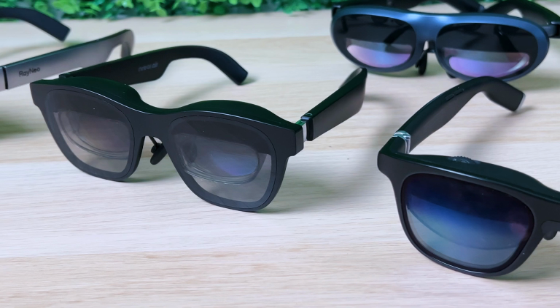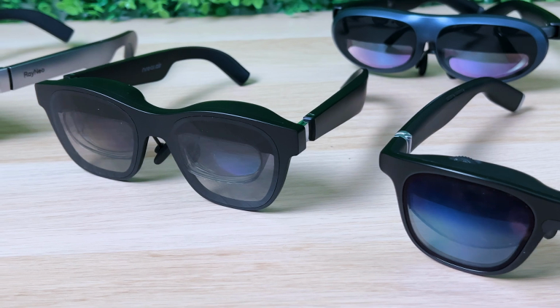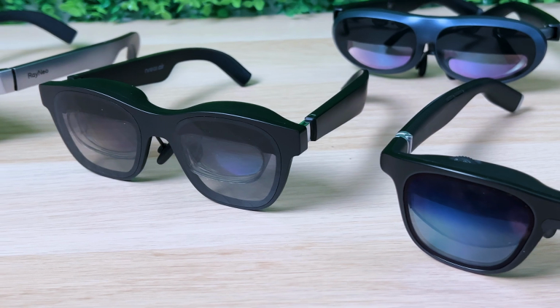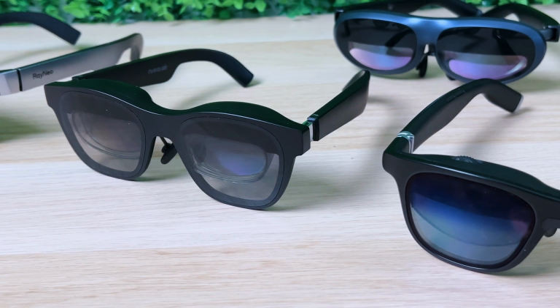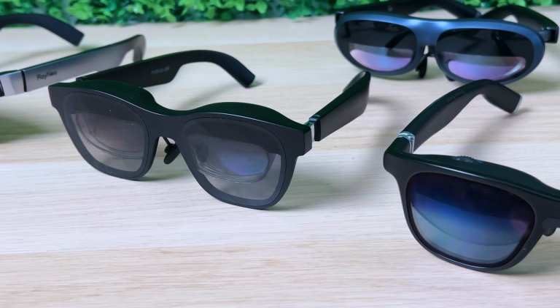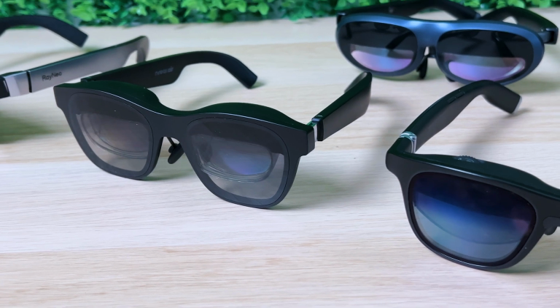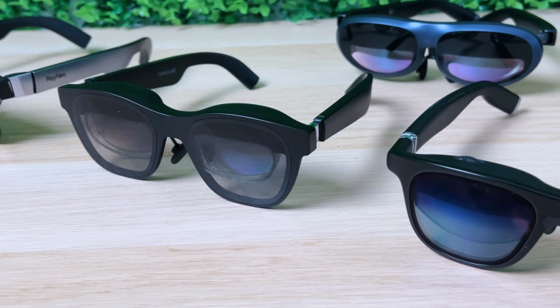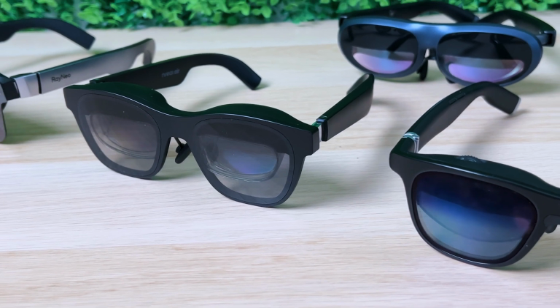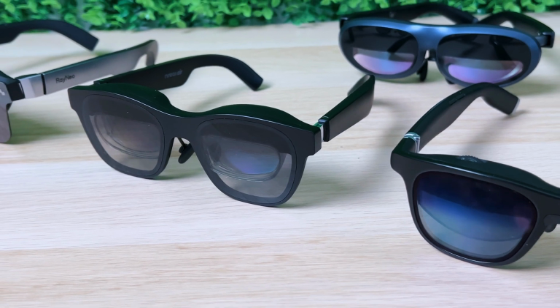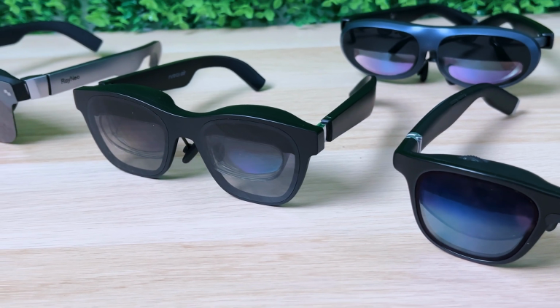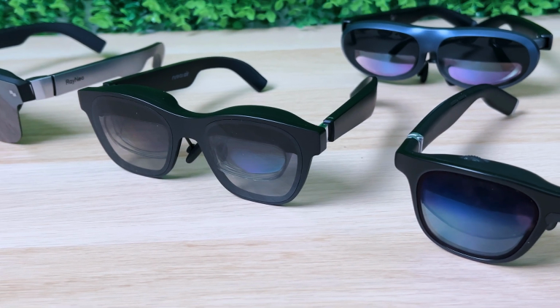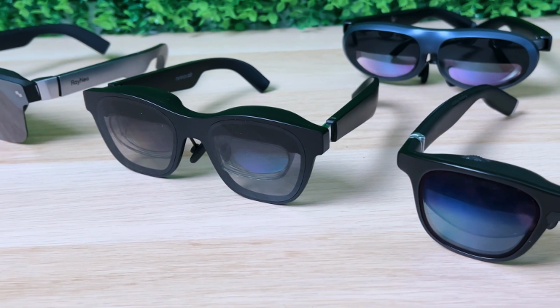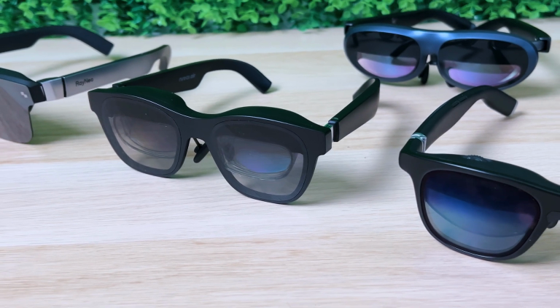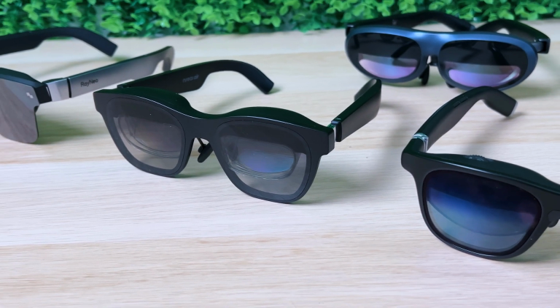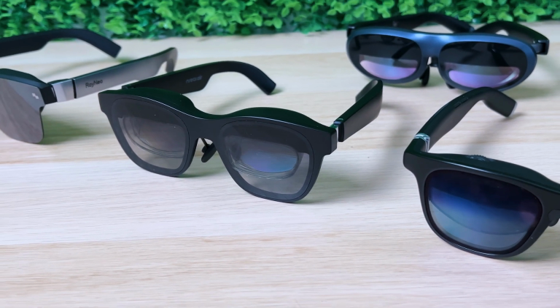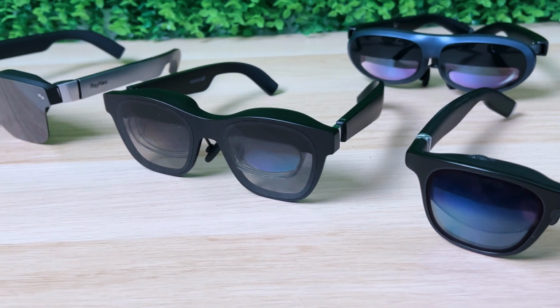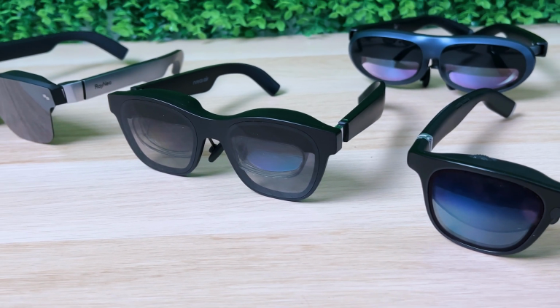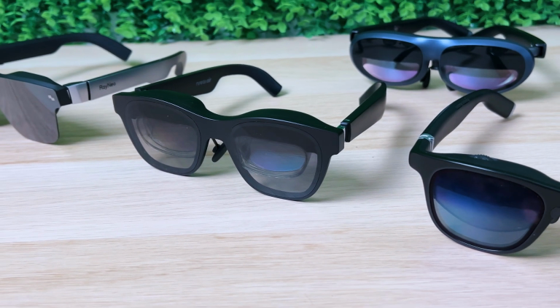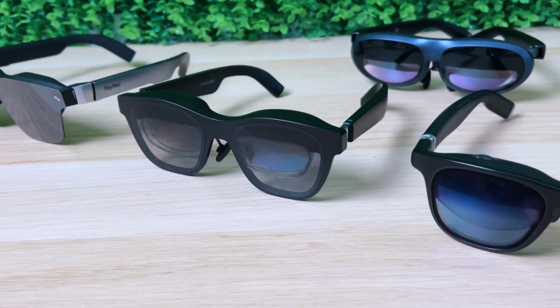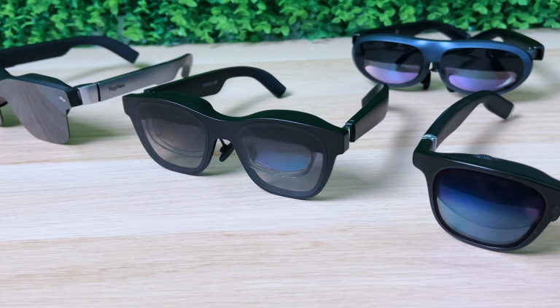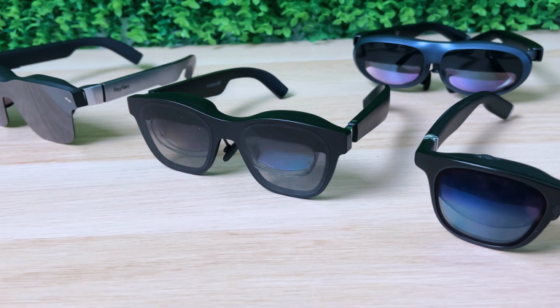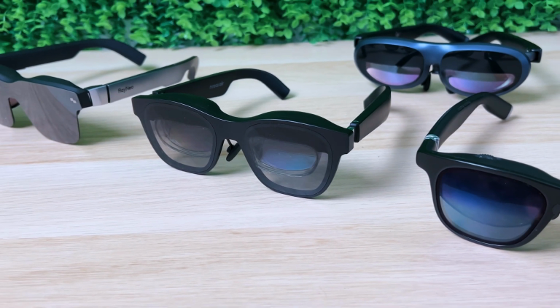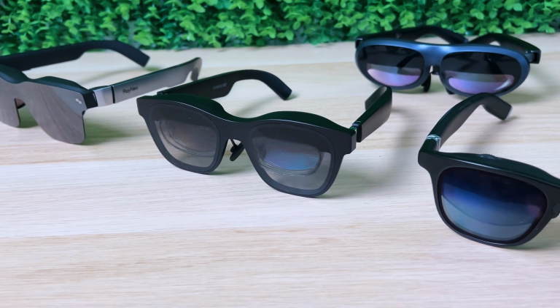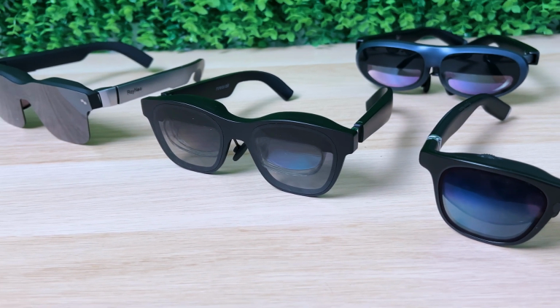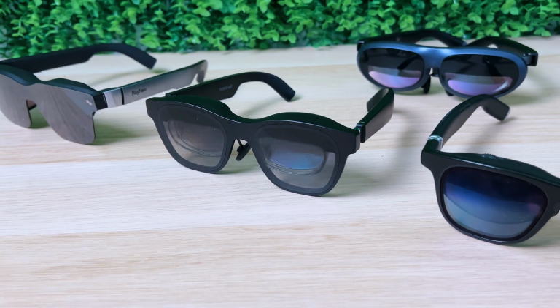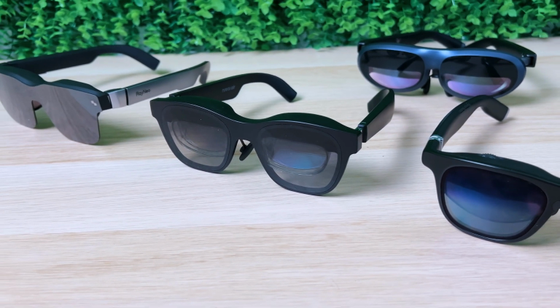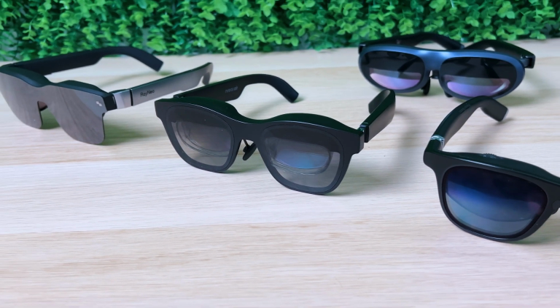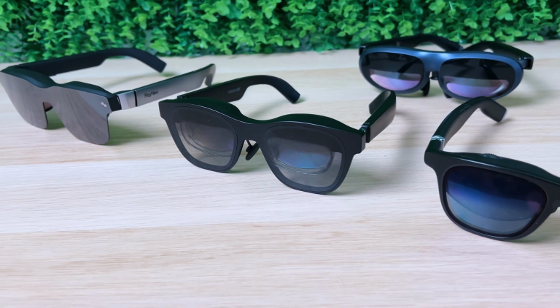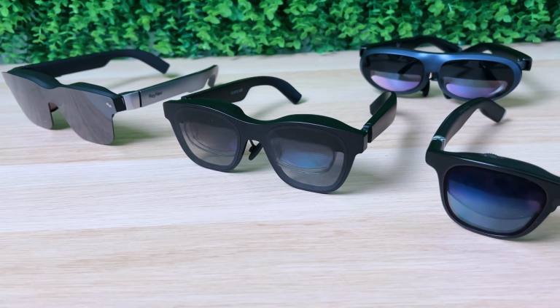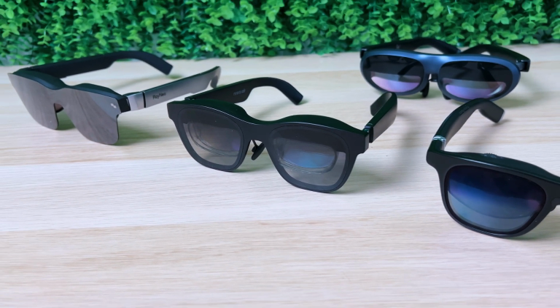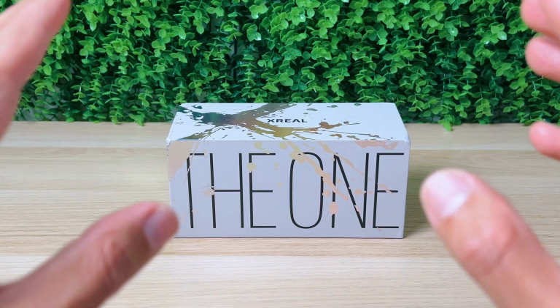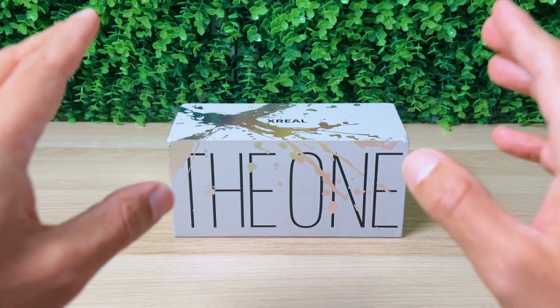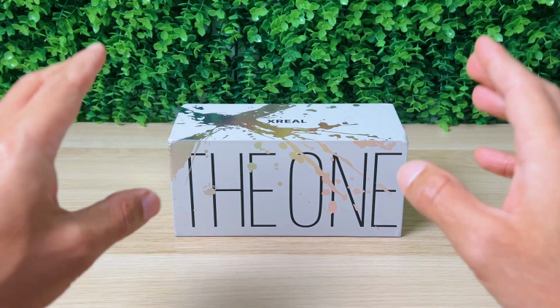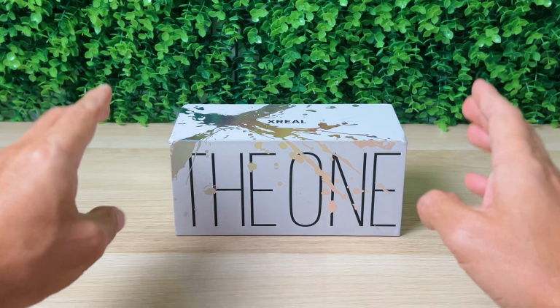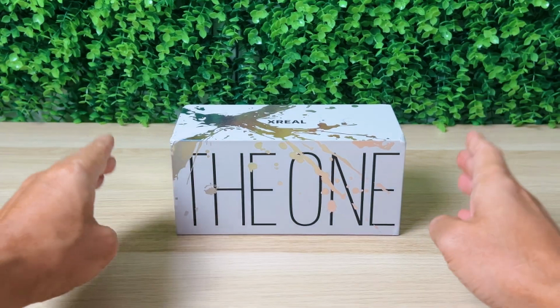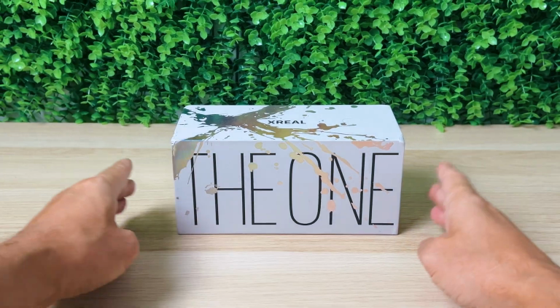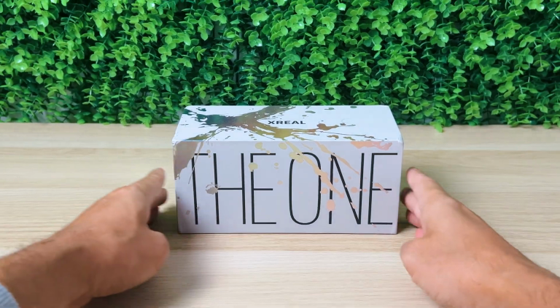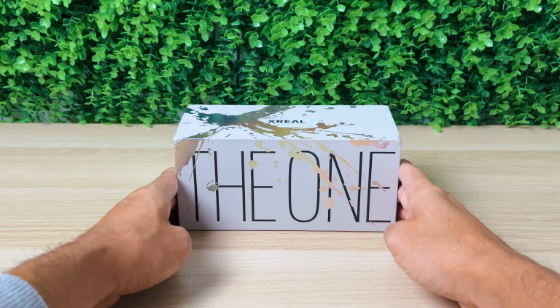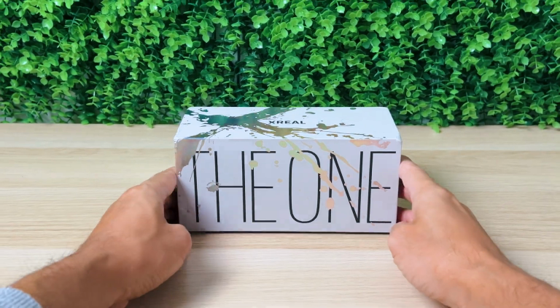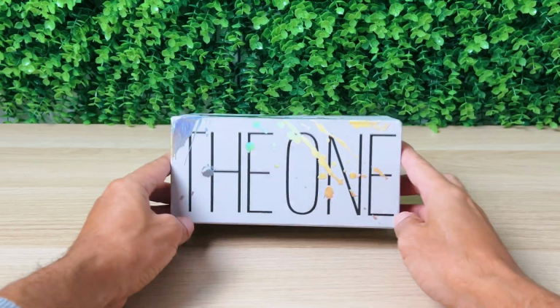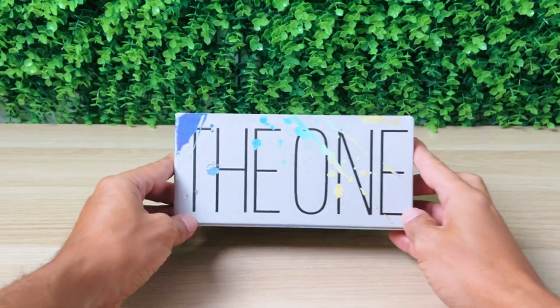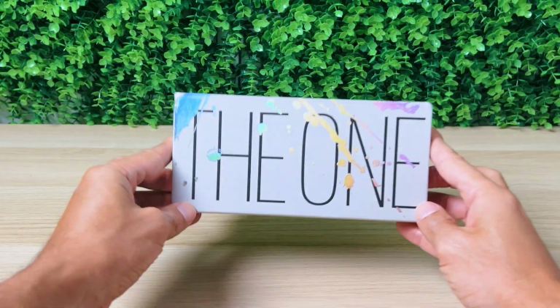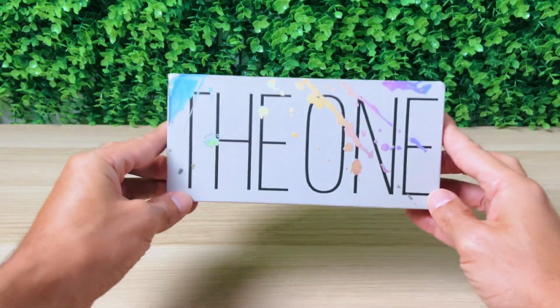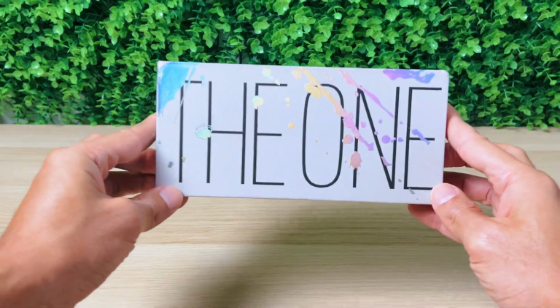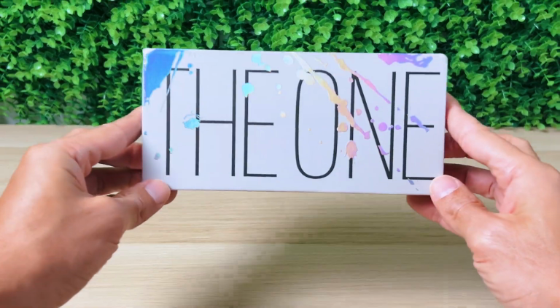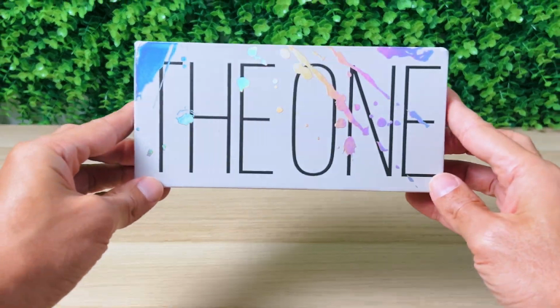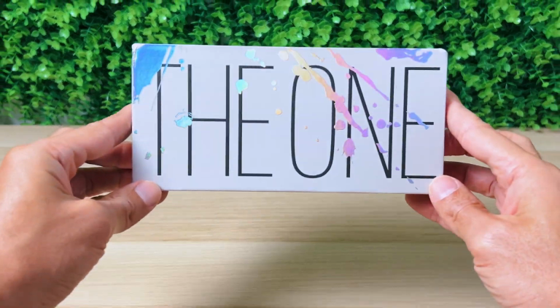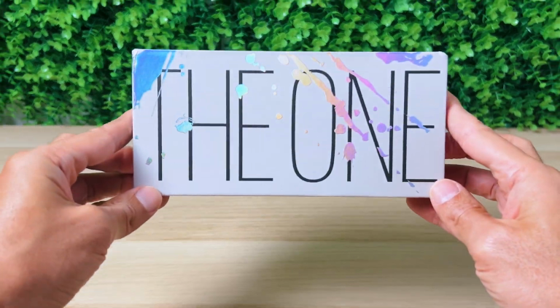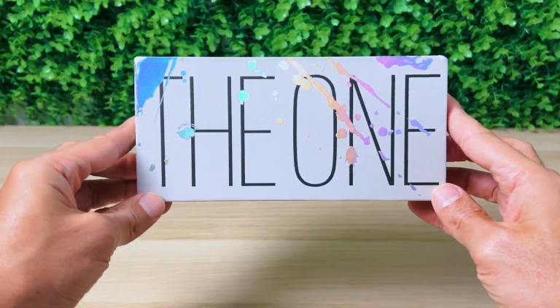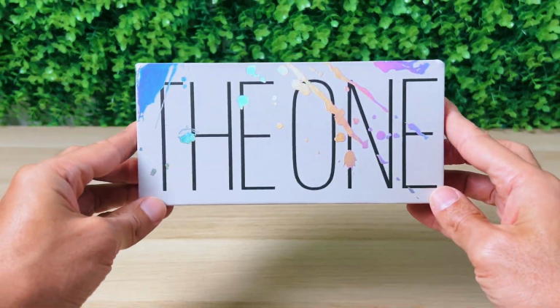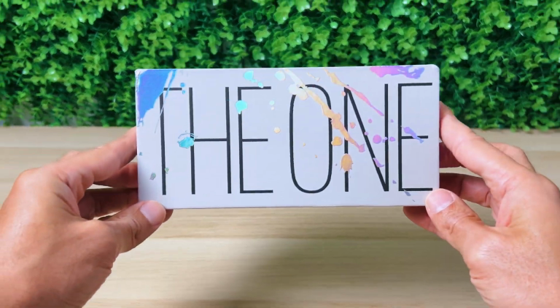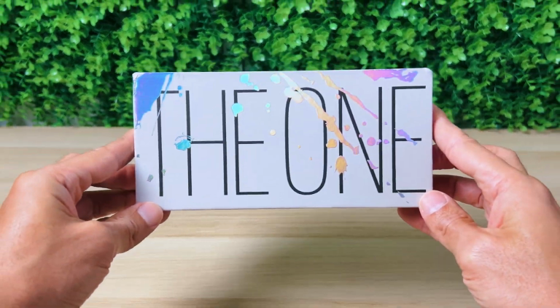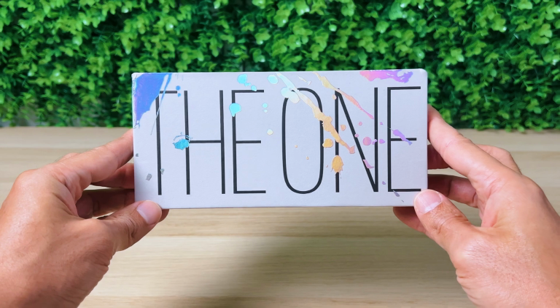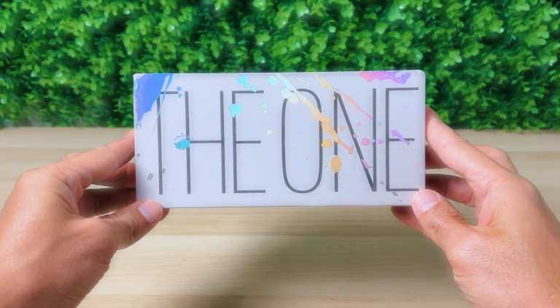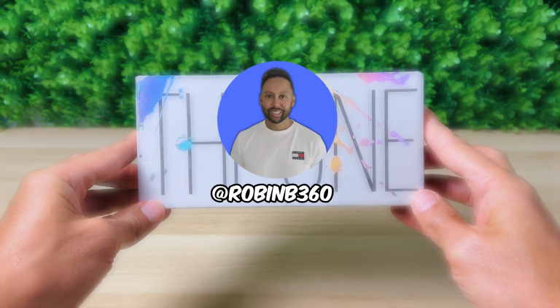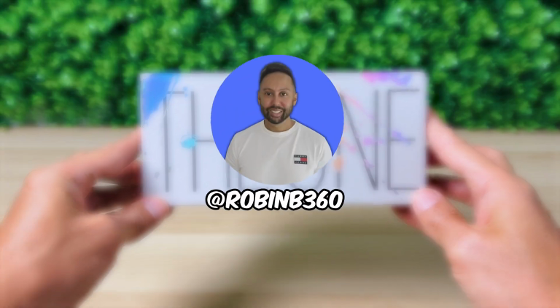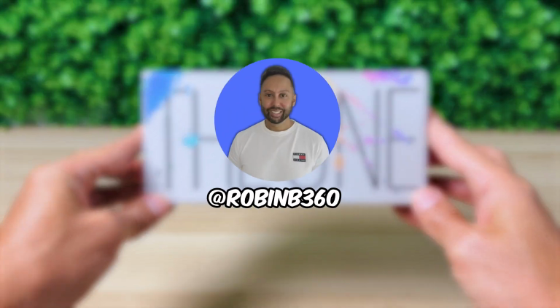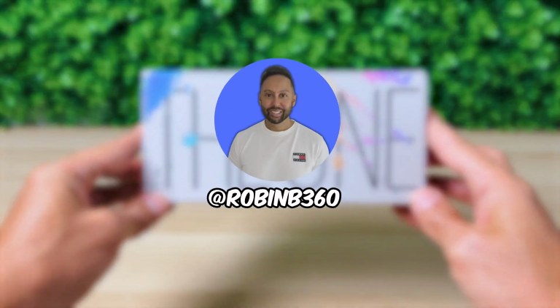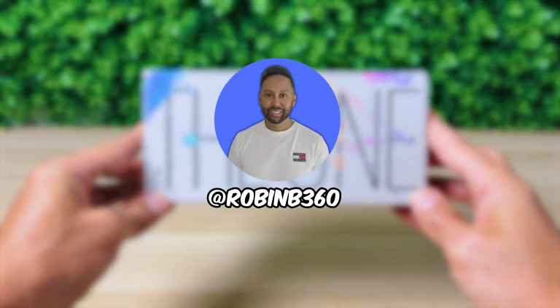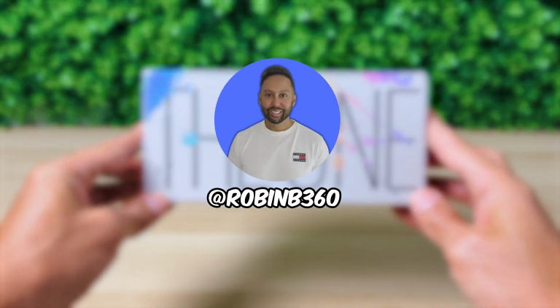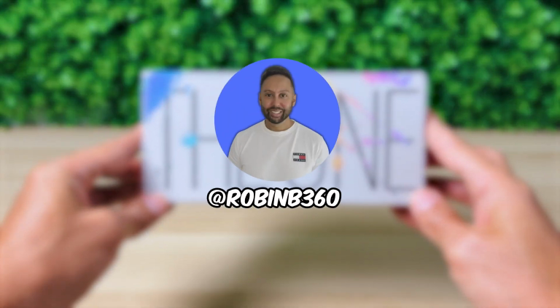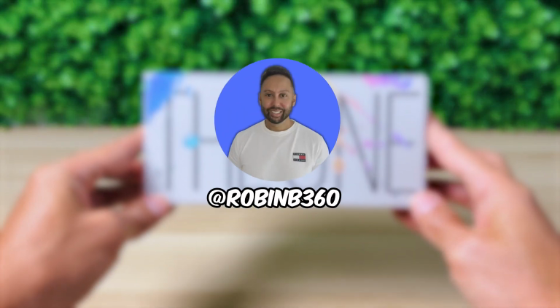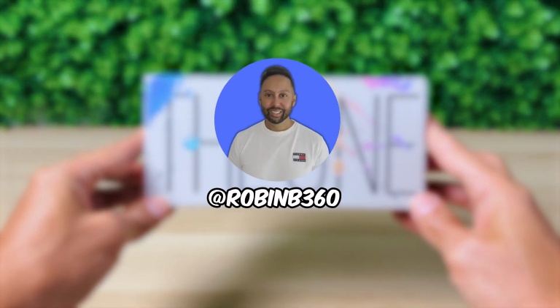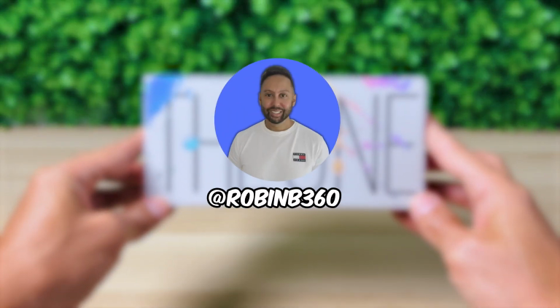I've tried almost every major branded AR glasses, but I think I might have finally found the one. It's Robin B360.